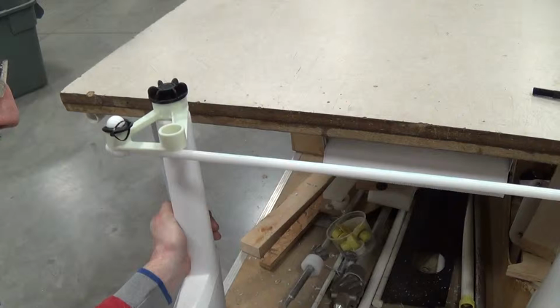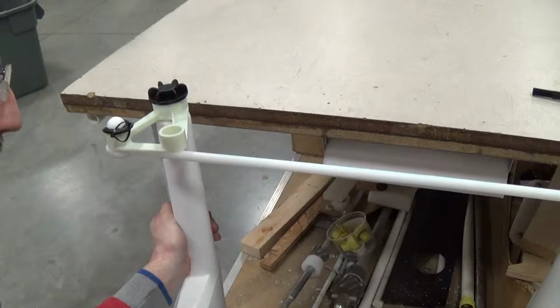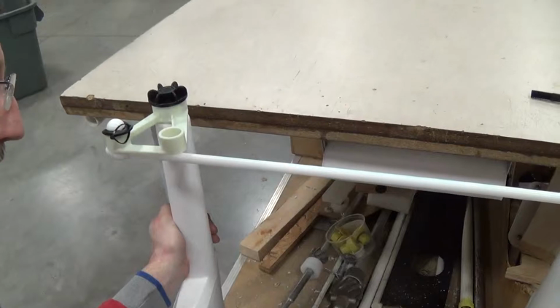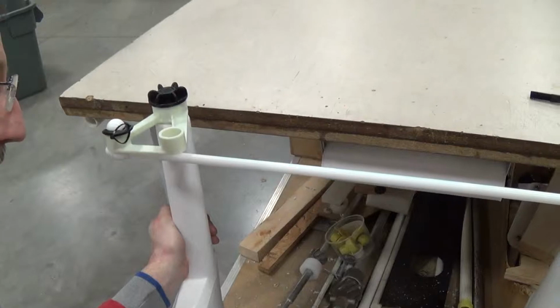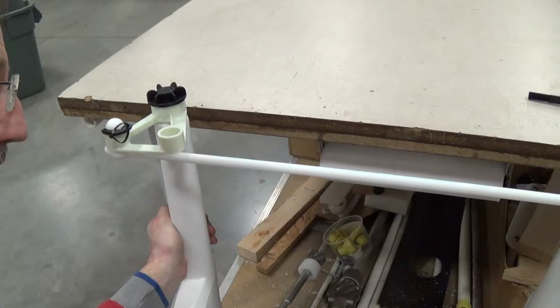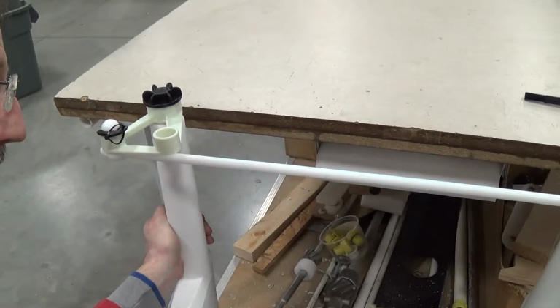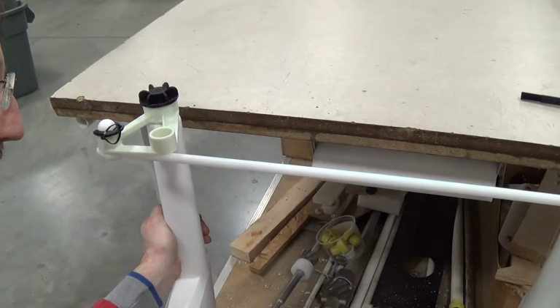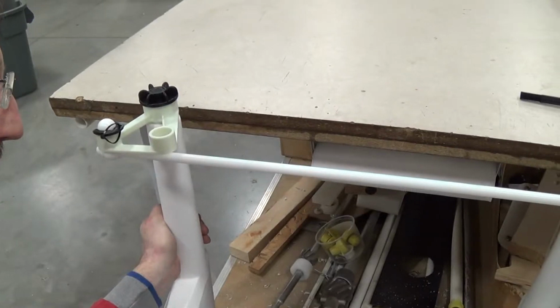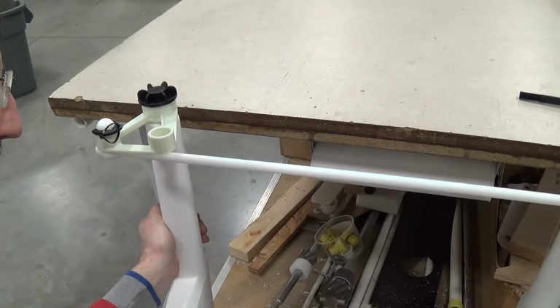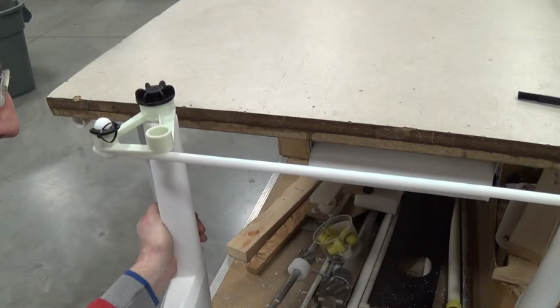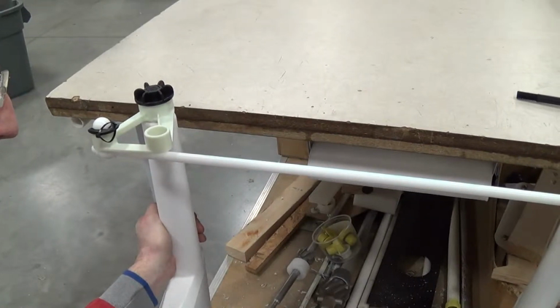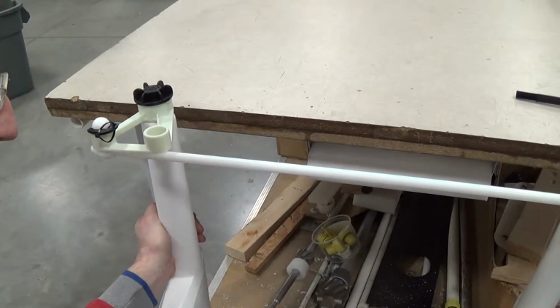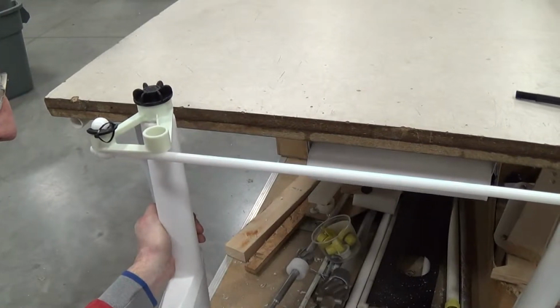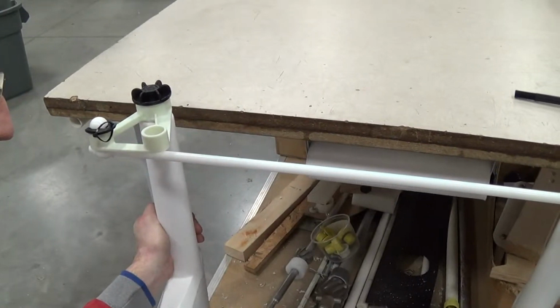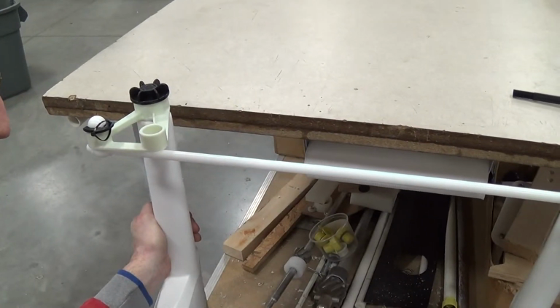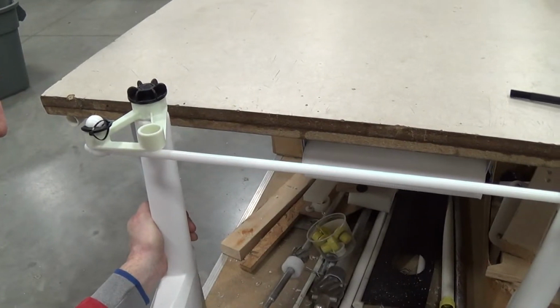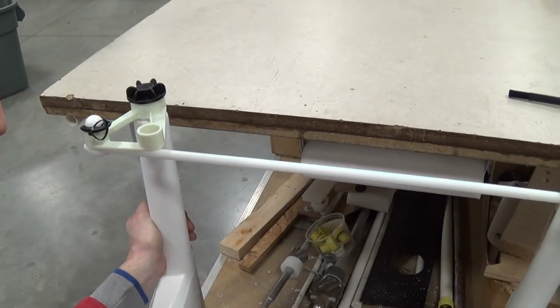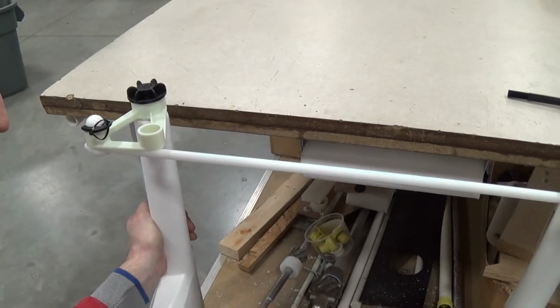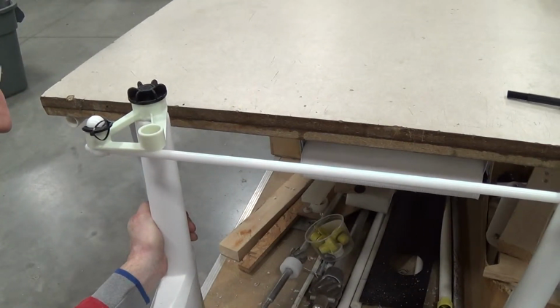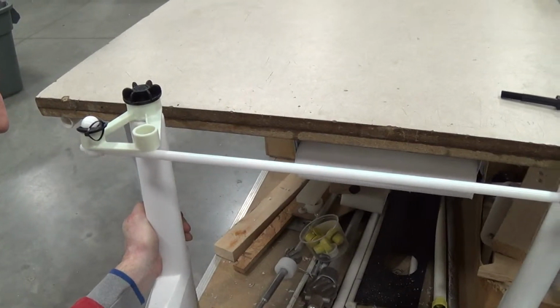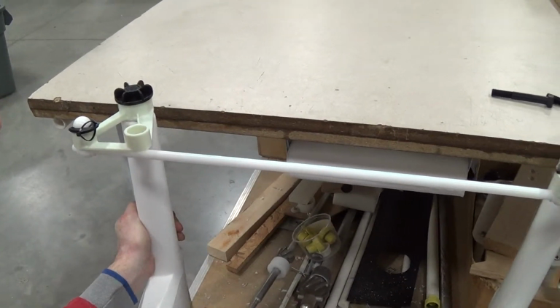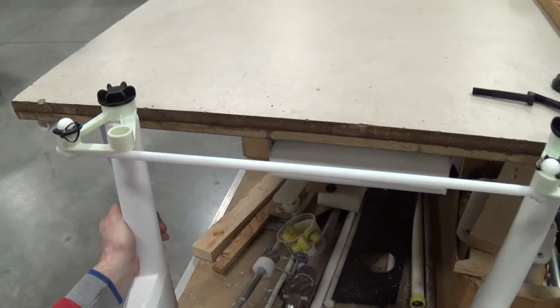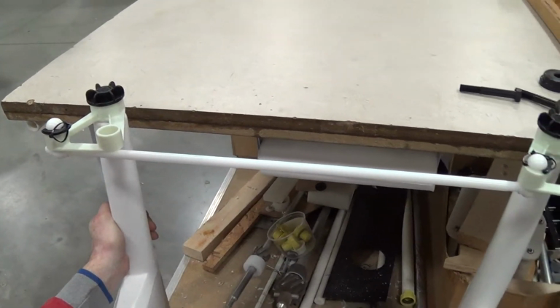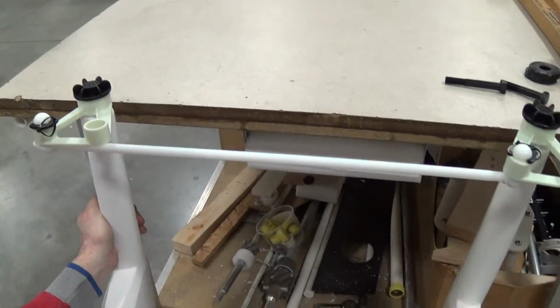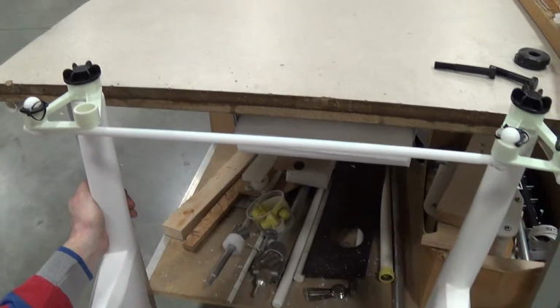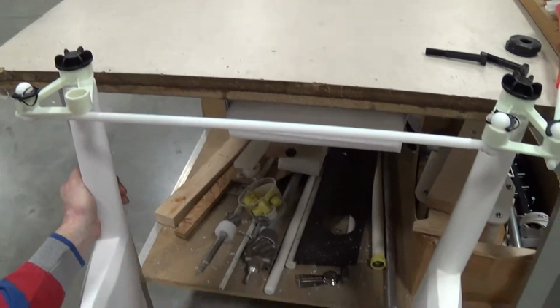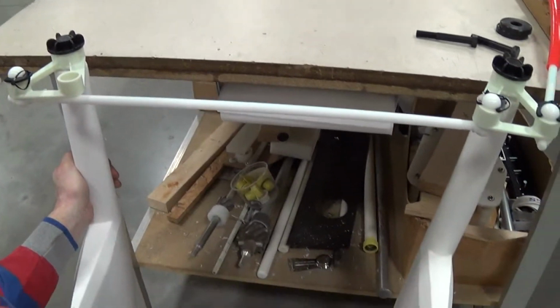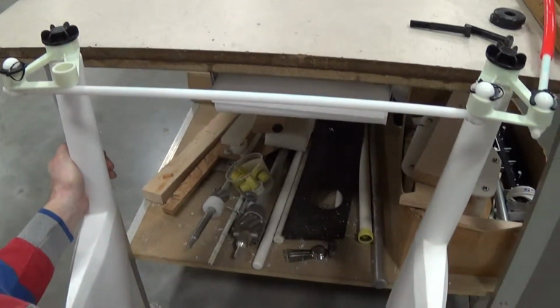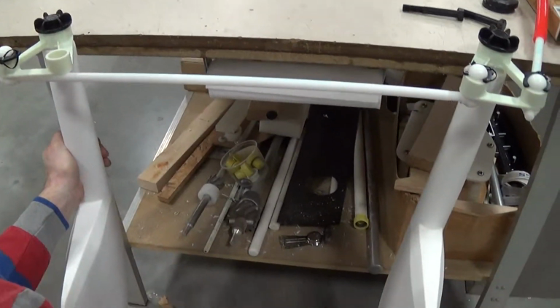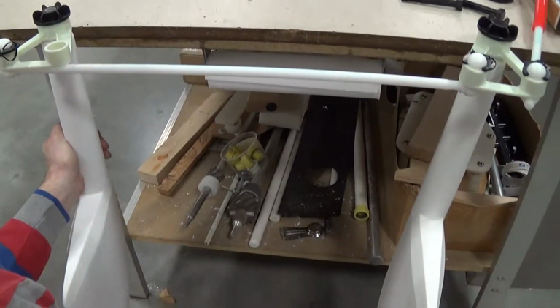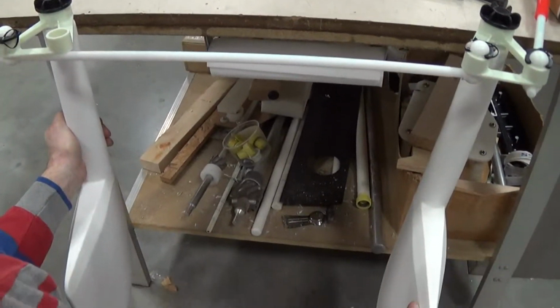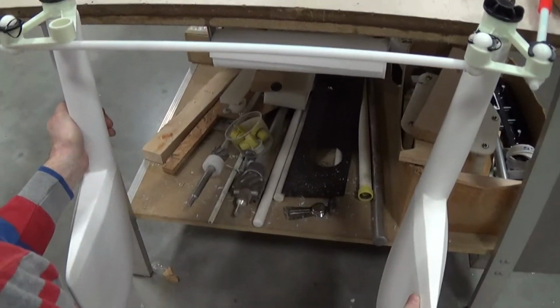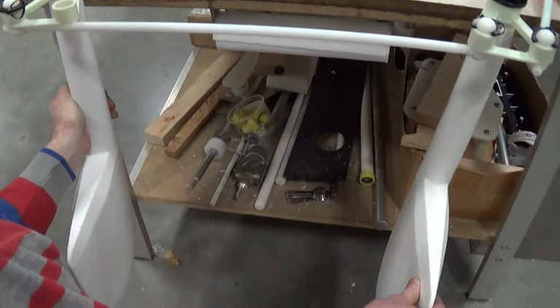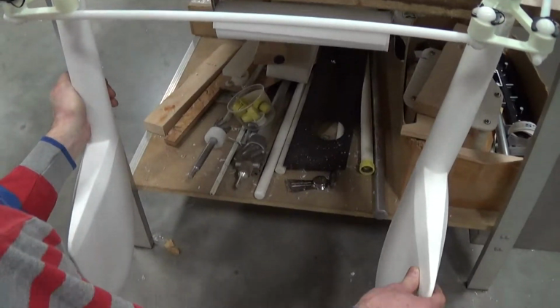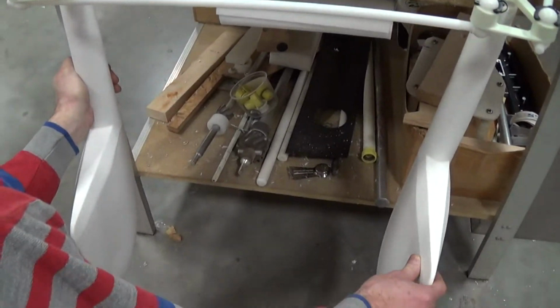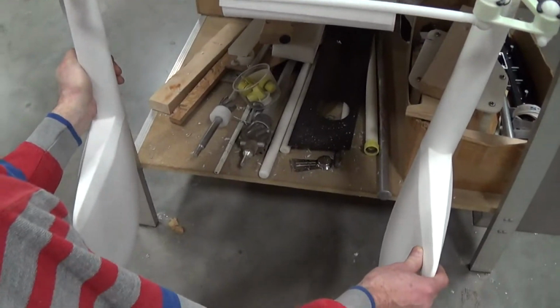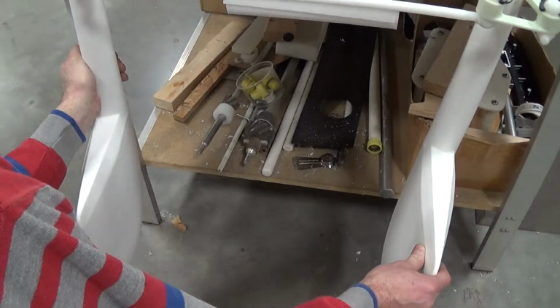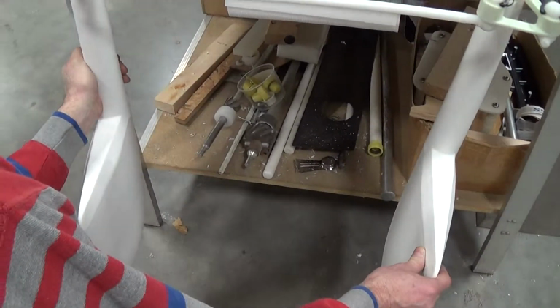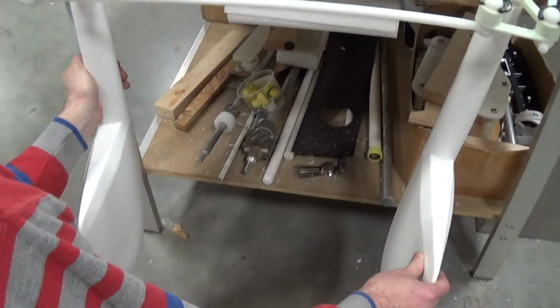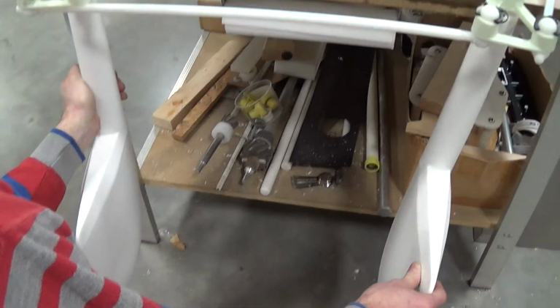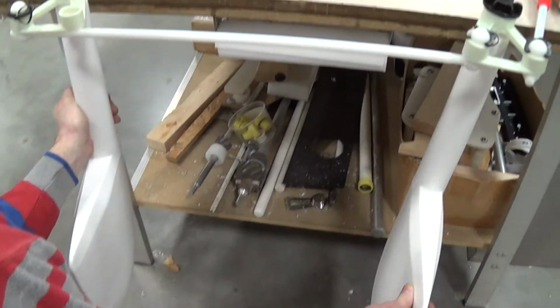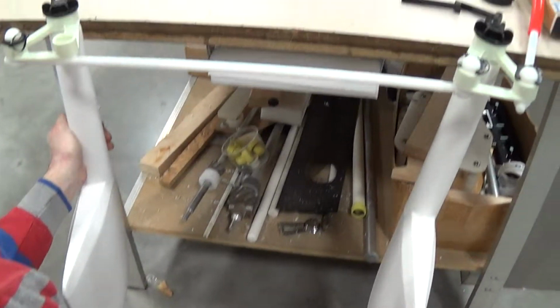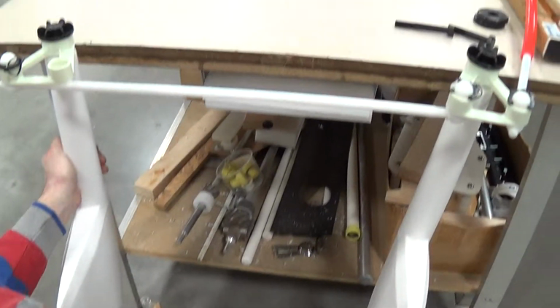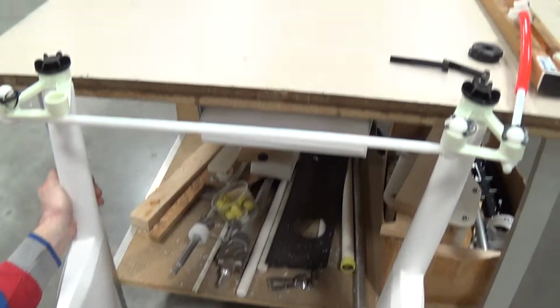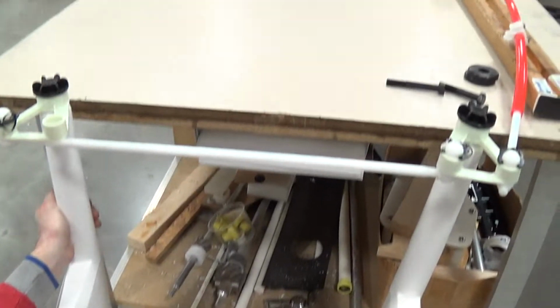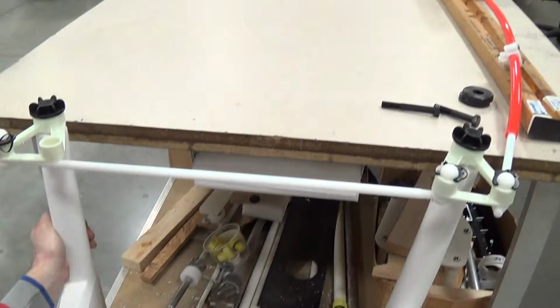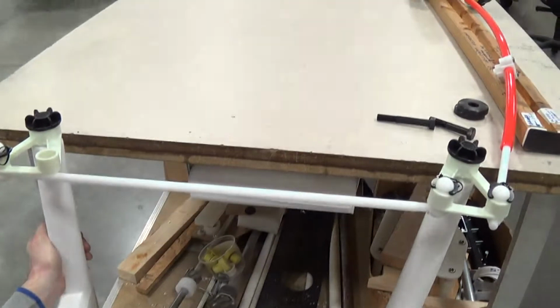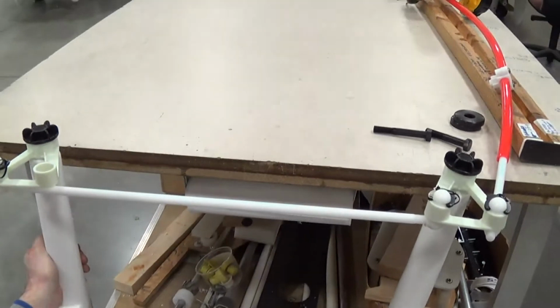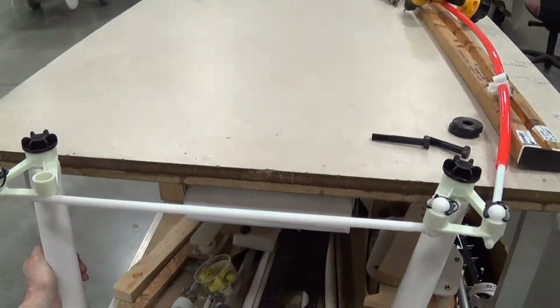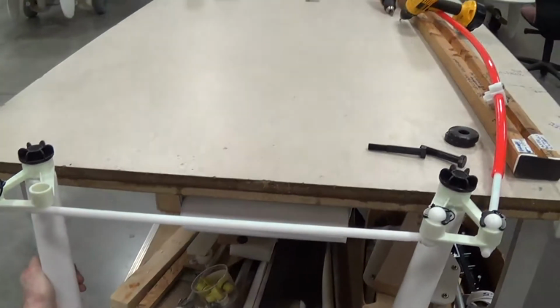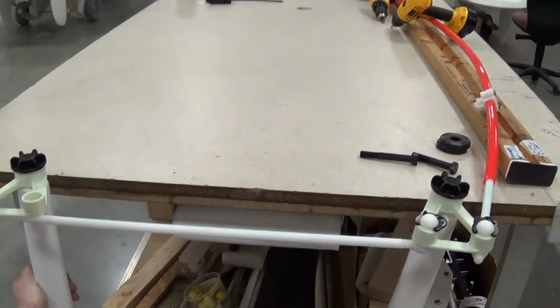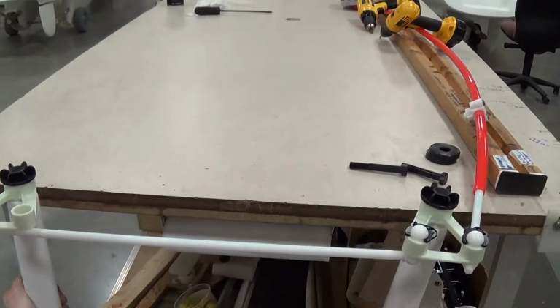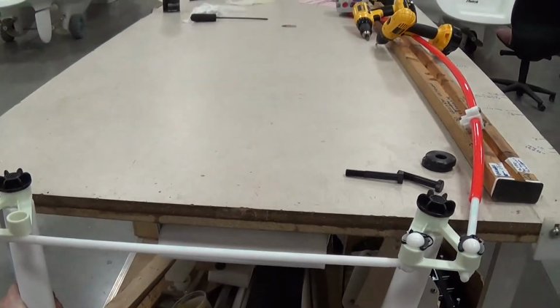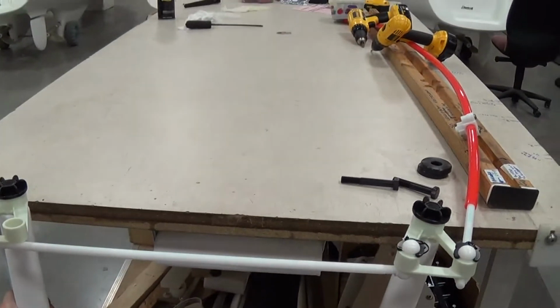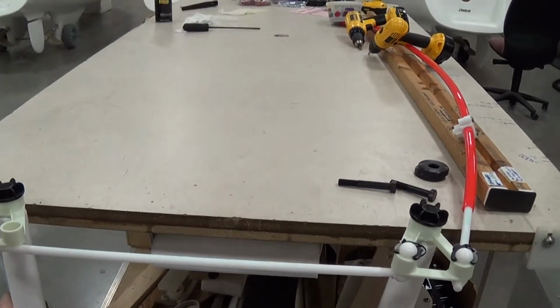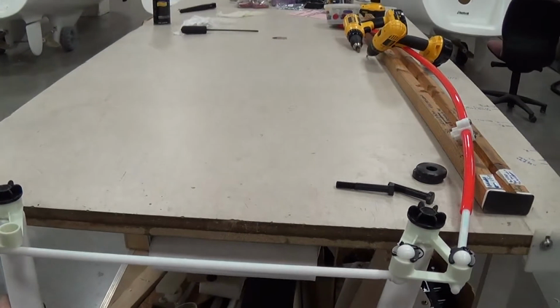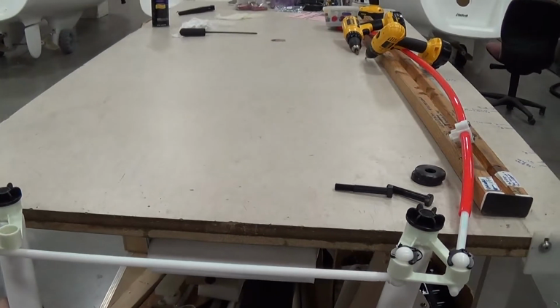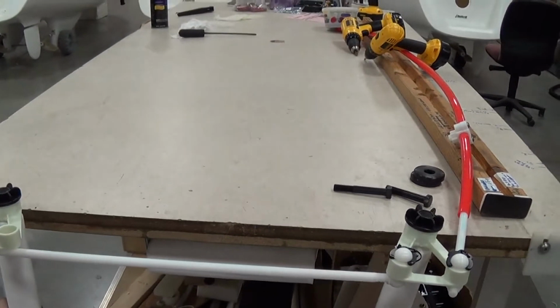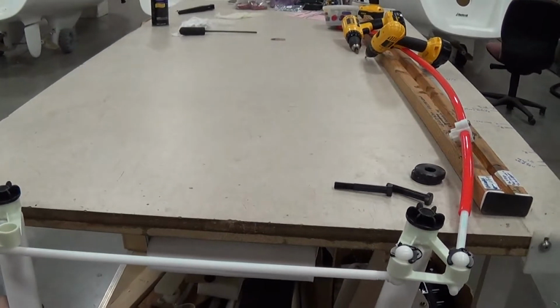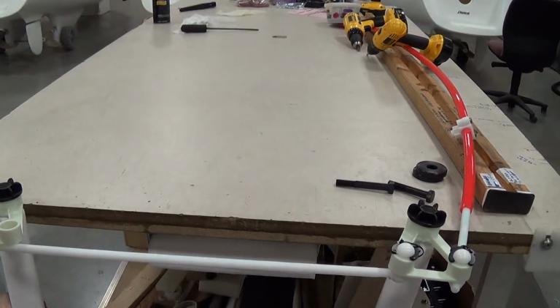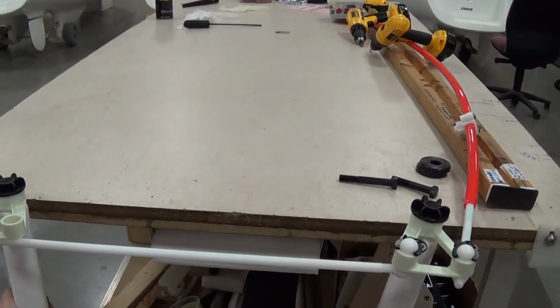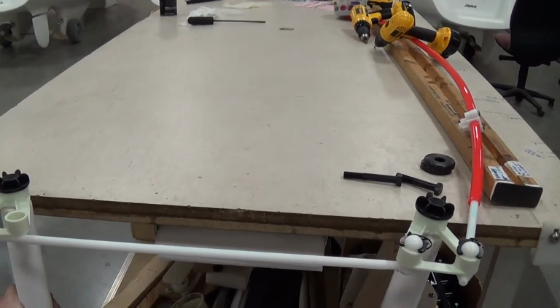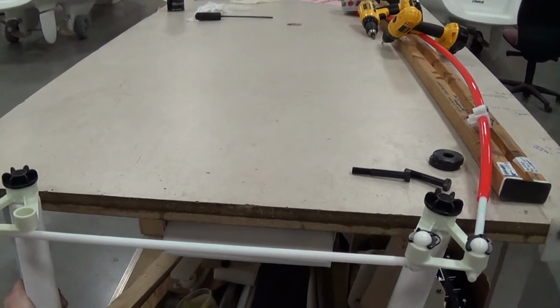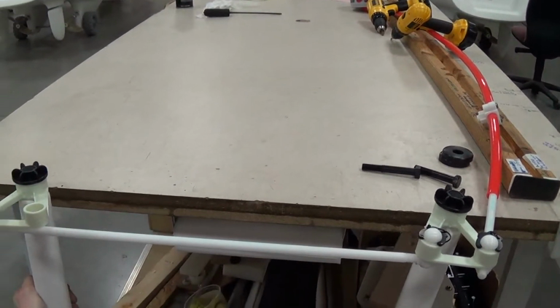Okay, this is a view externally of what the setup is inside the boat. It's a lot easier to see out here.